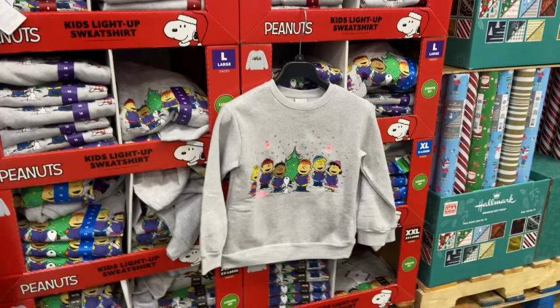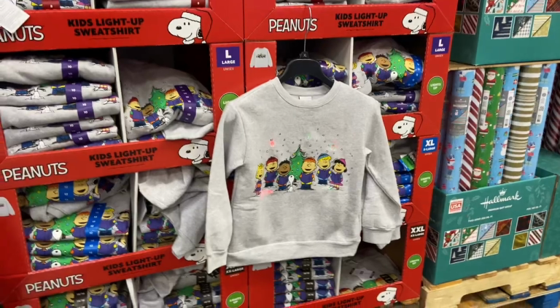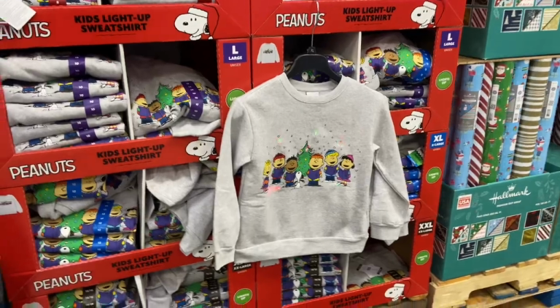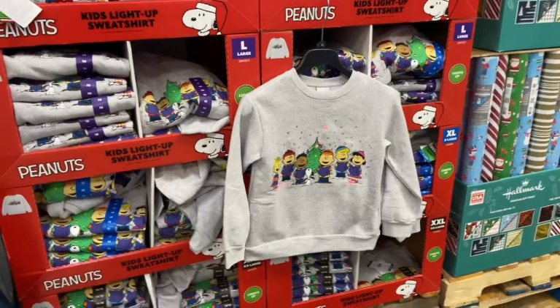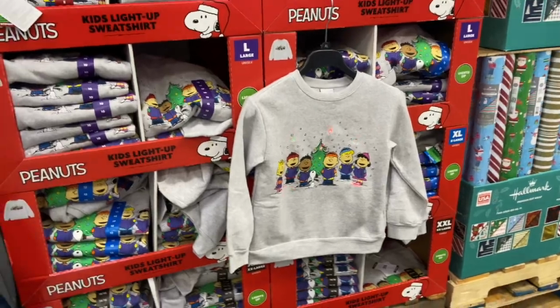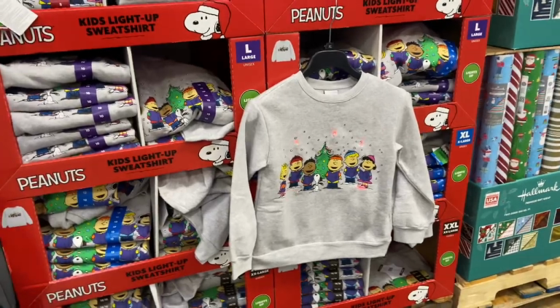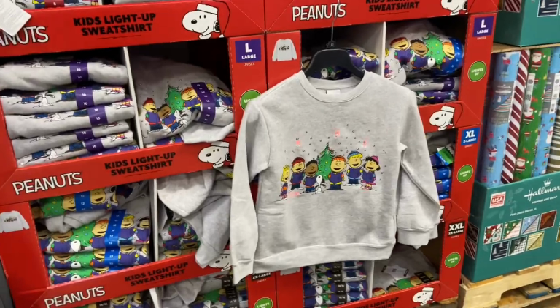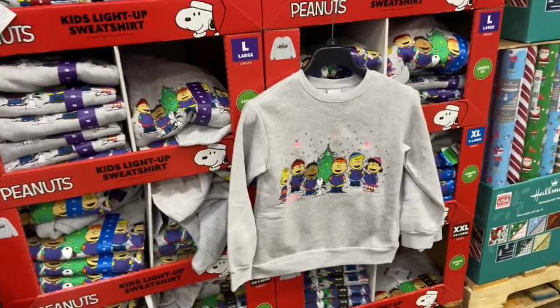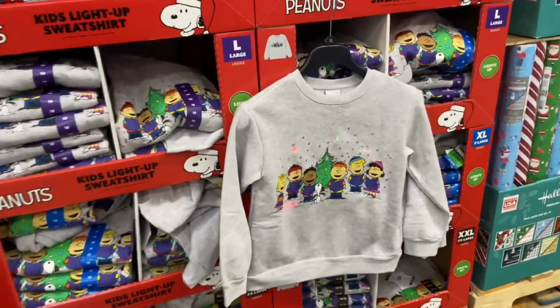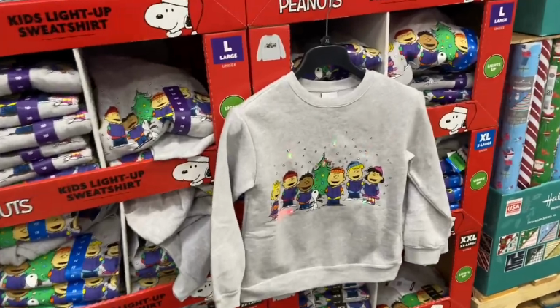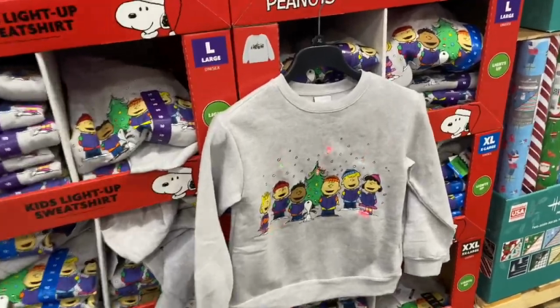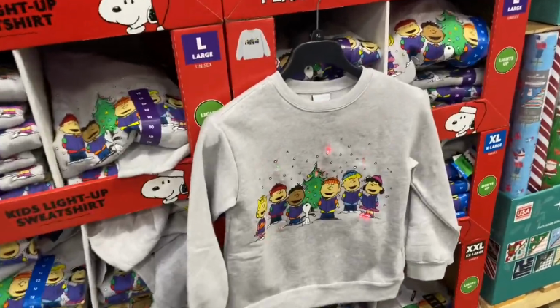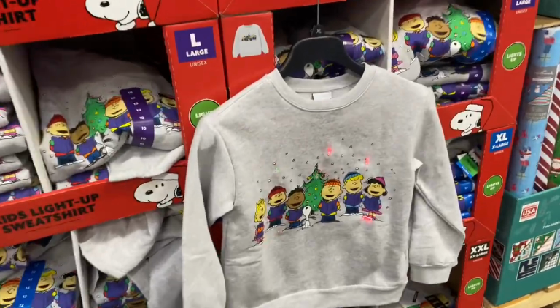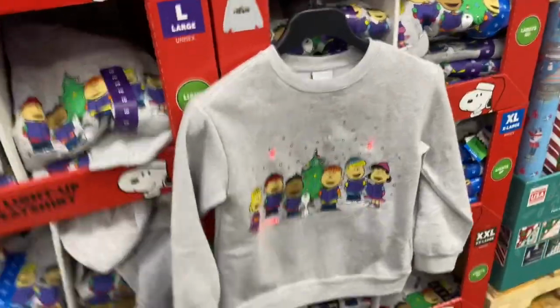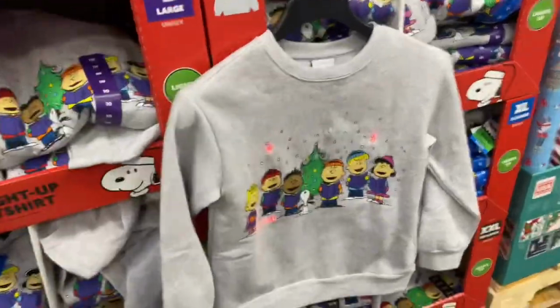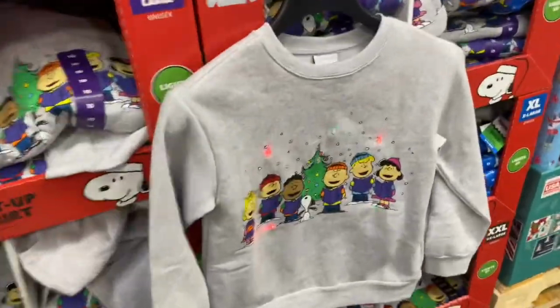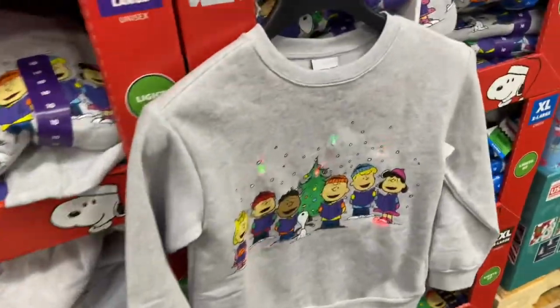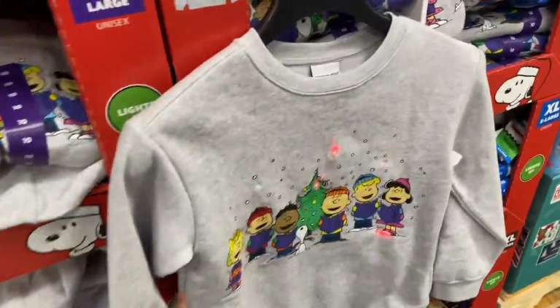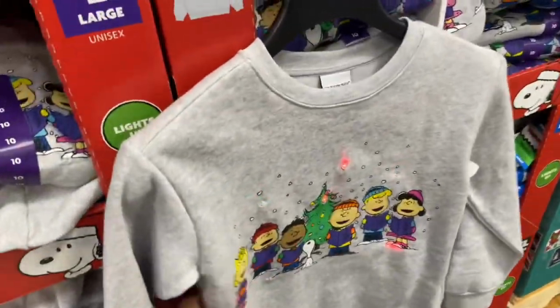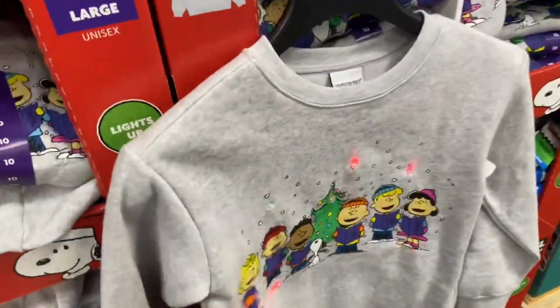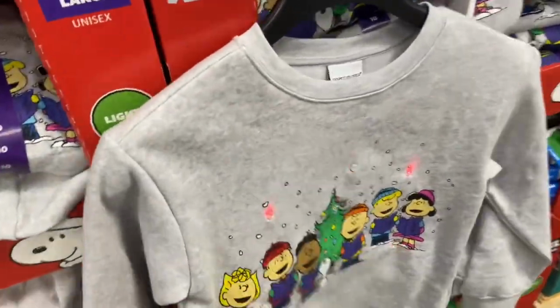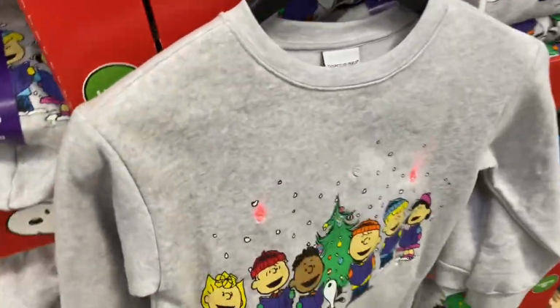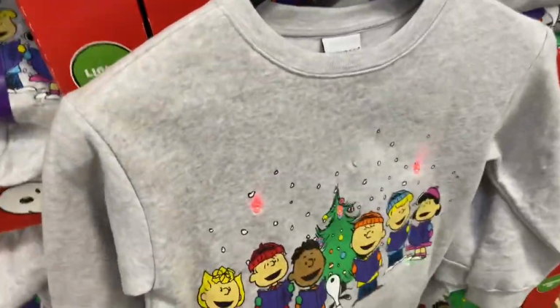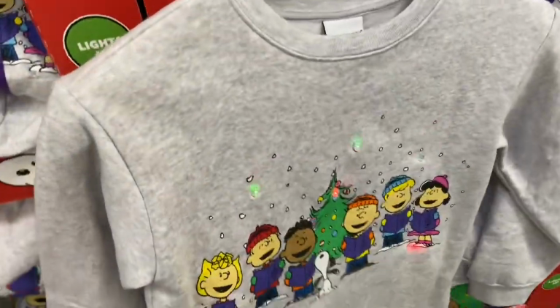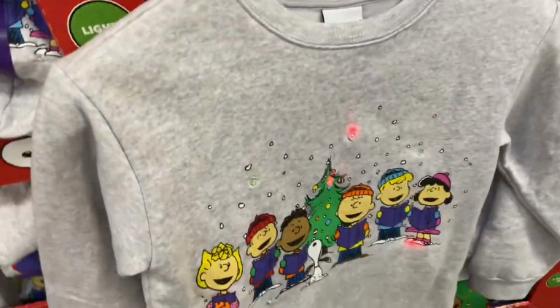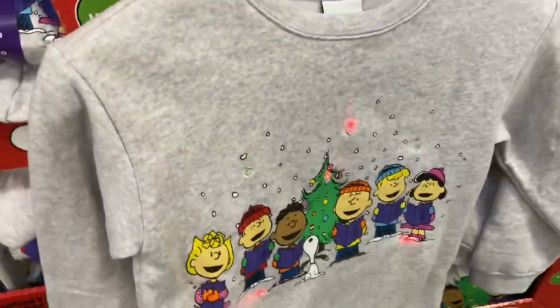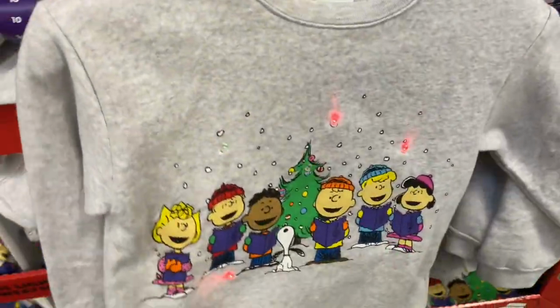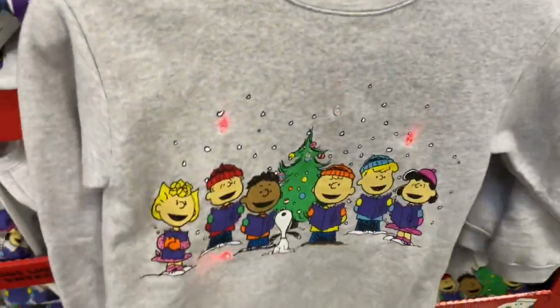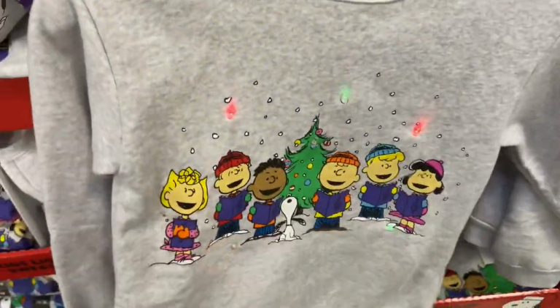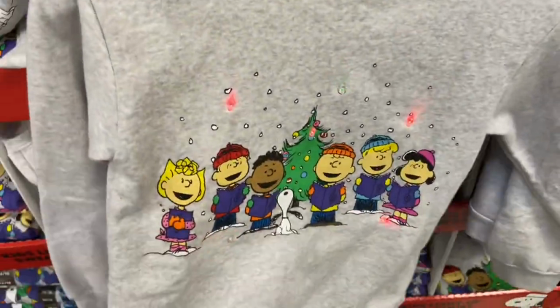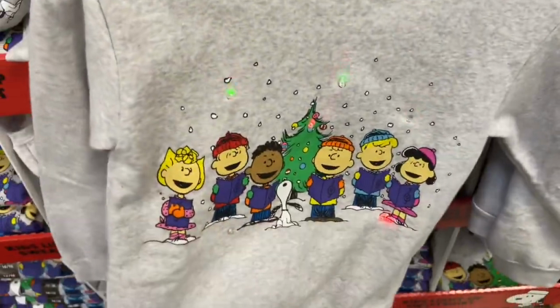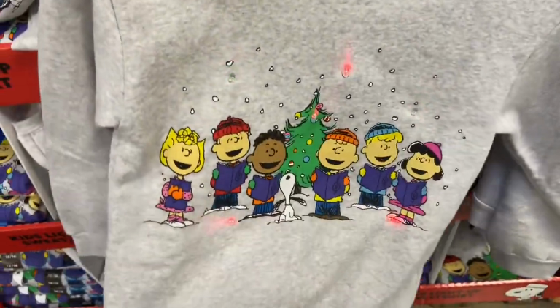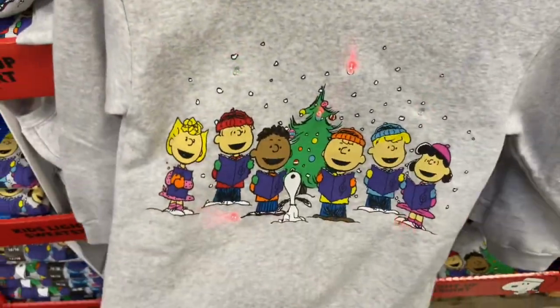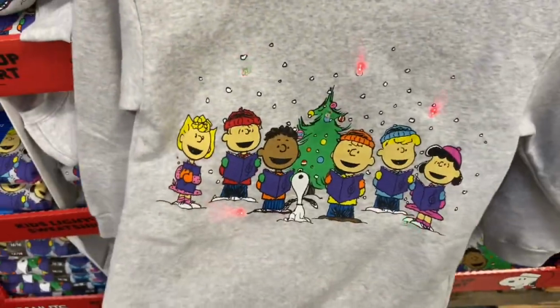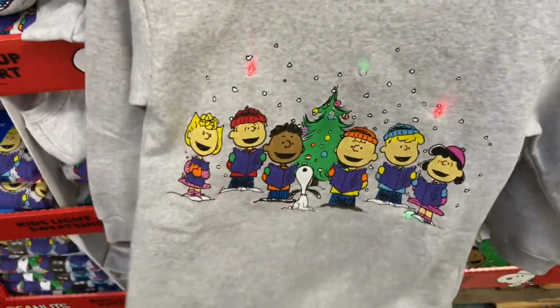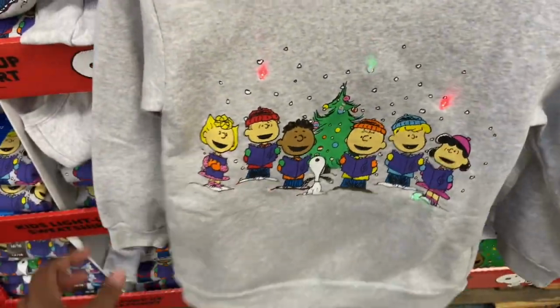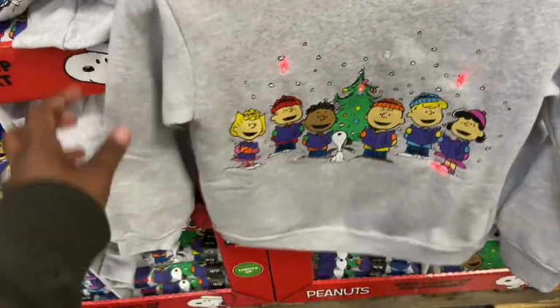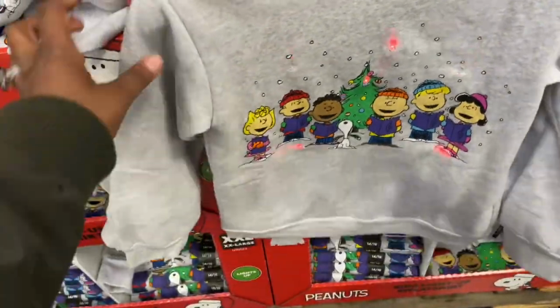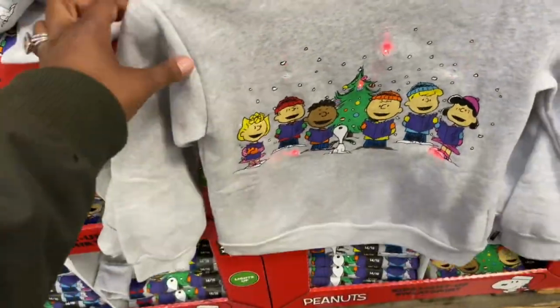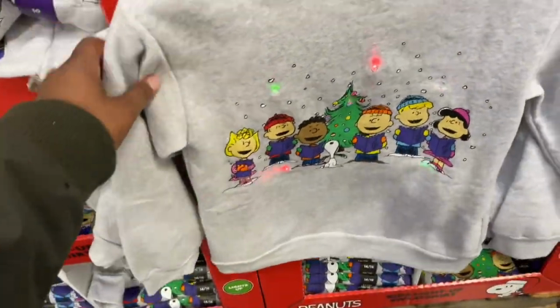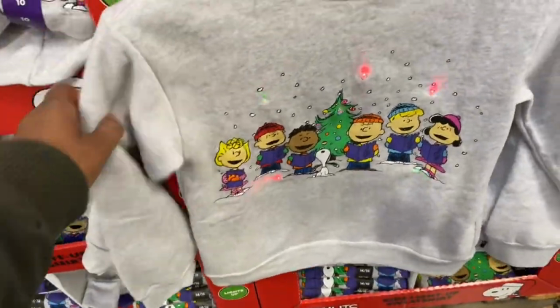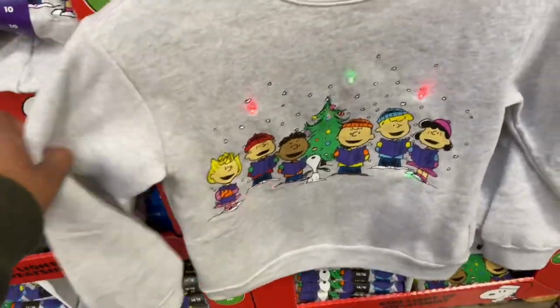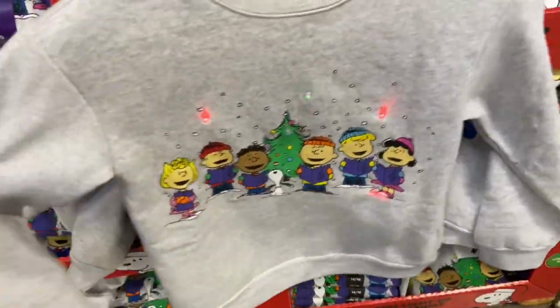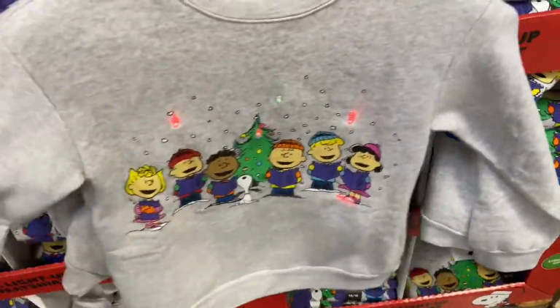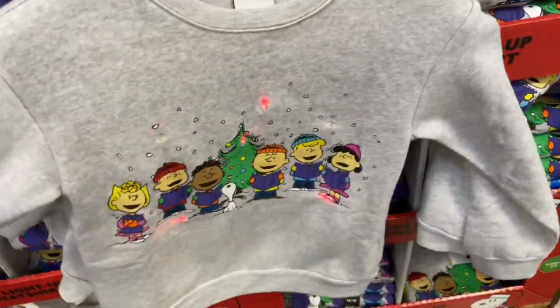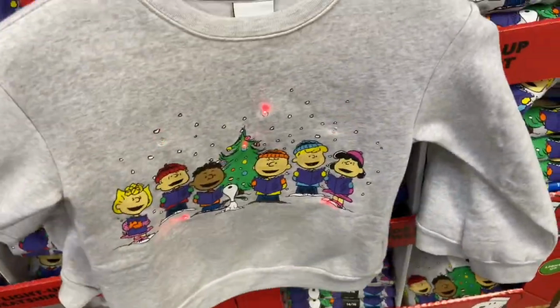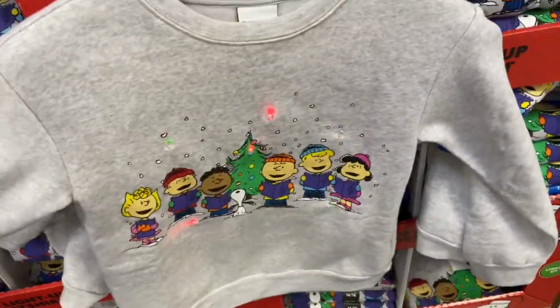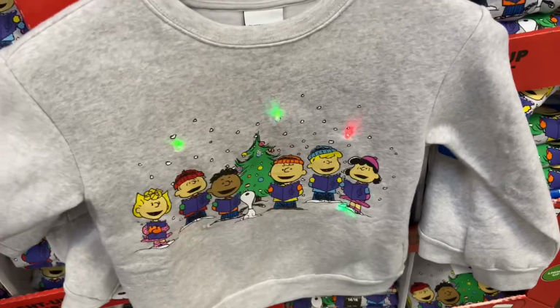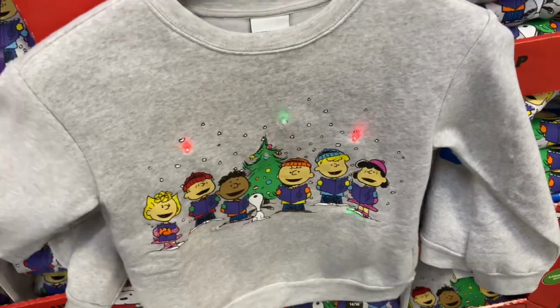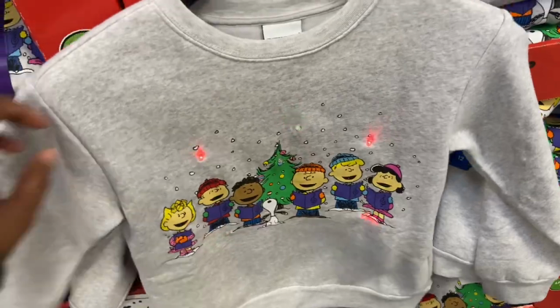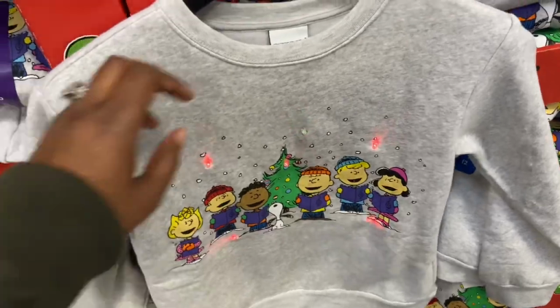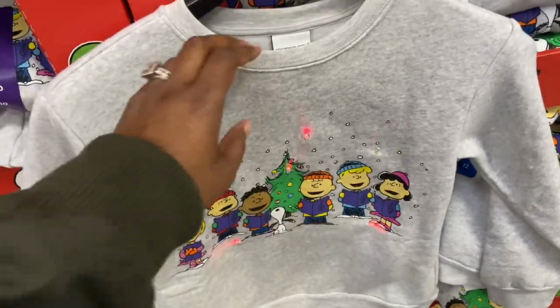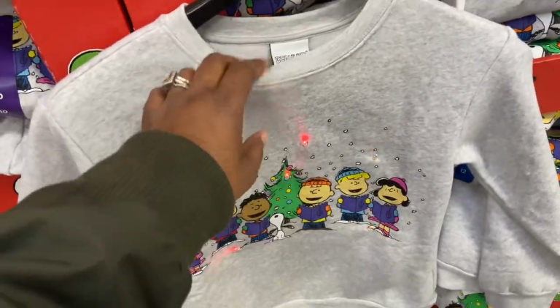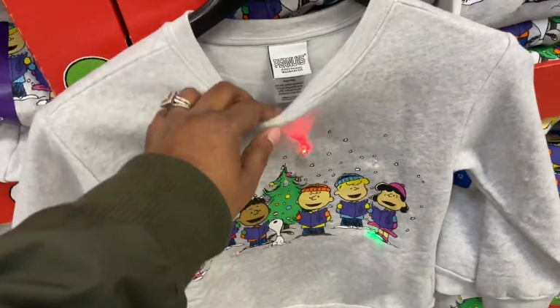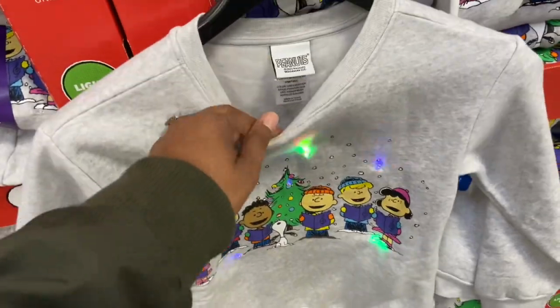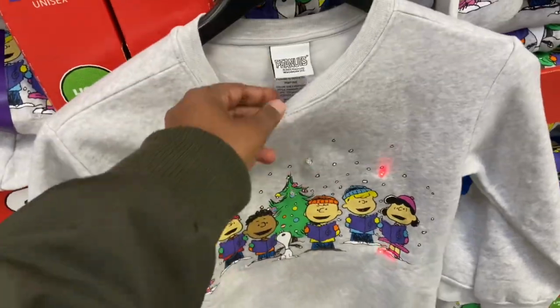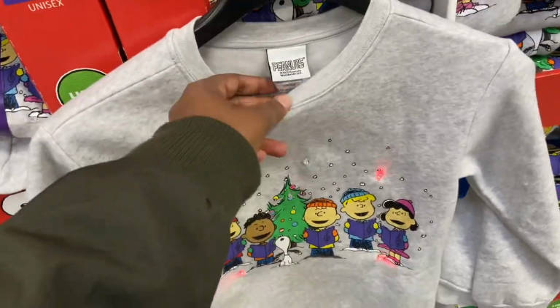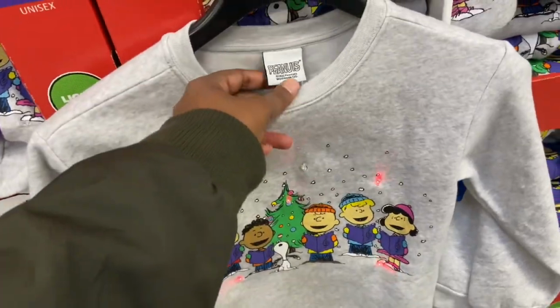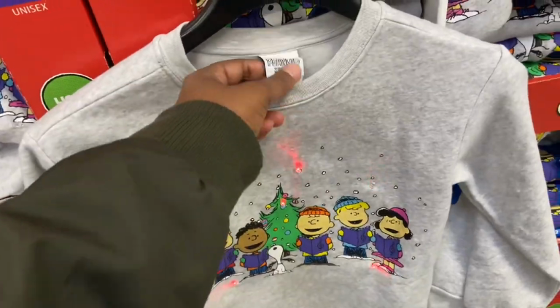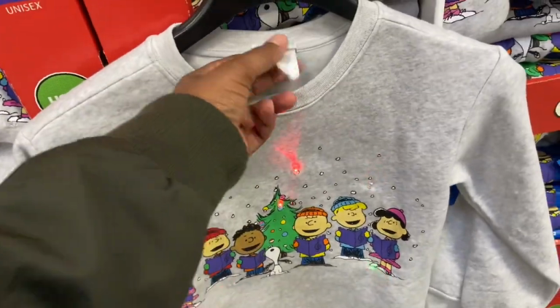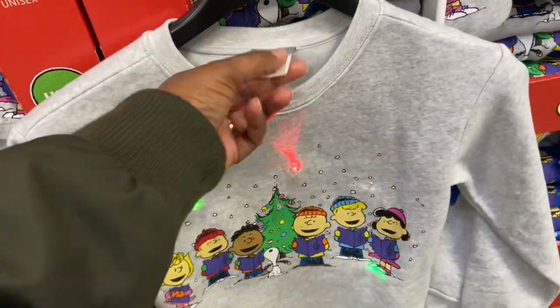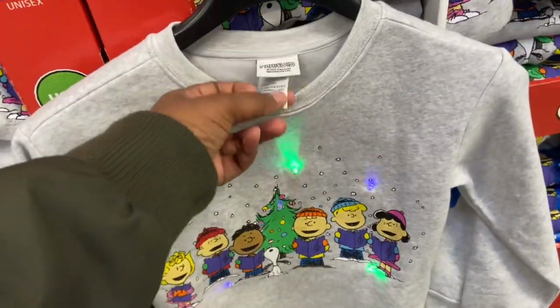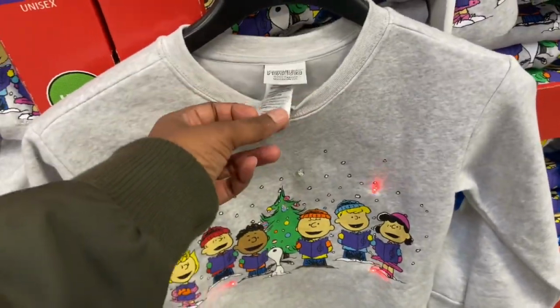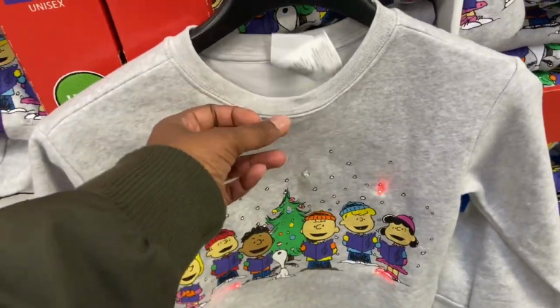Hey everybody, welcome back to Shopping with G. We are back here in Sam's just to pick up a few items before the rush.